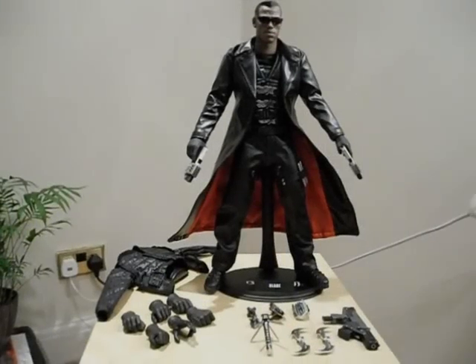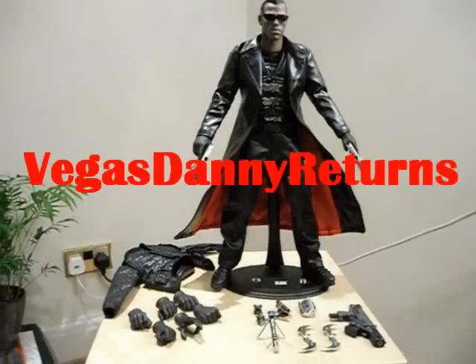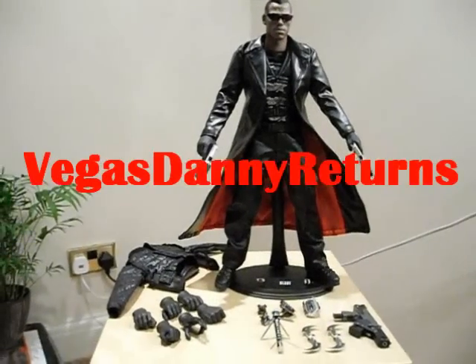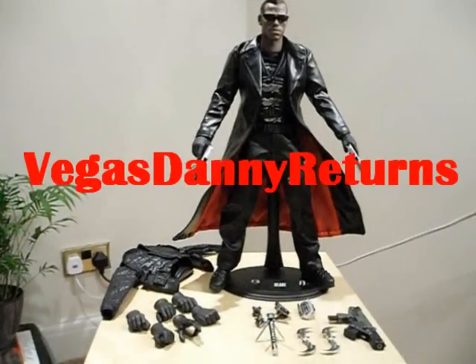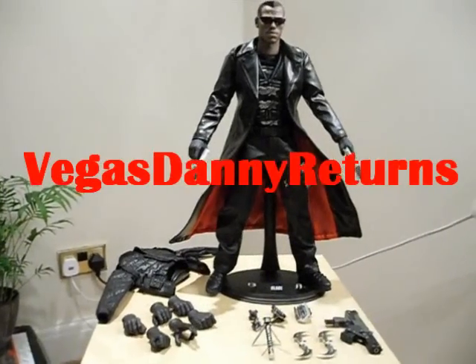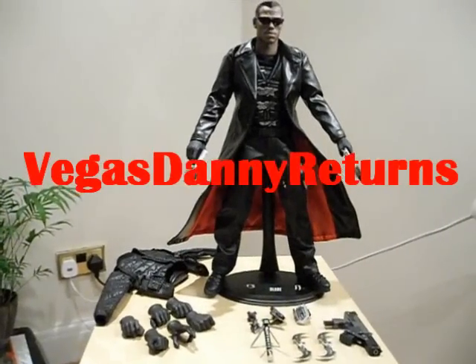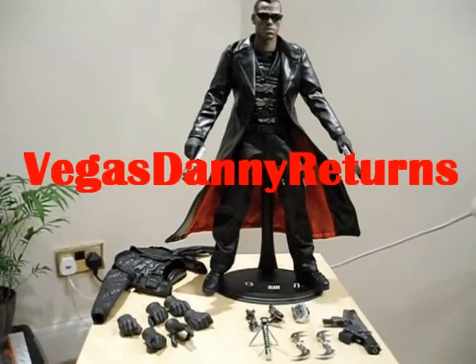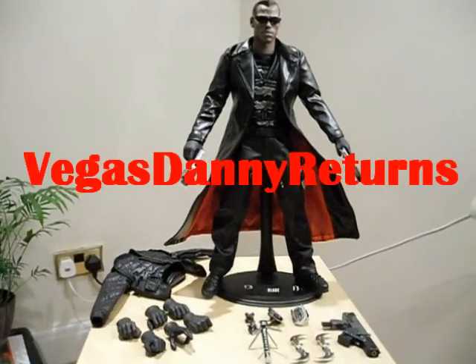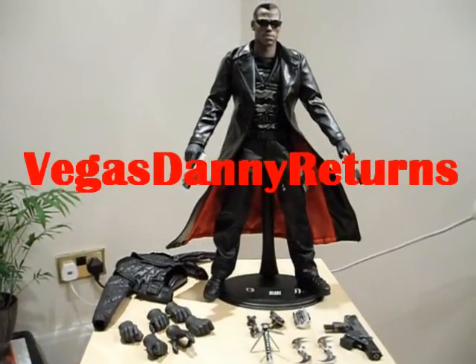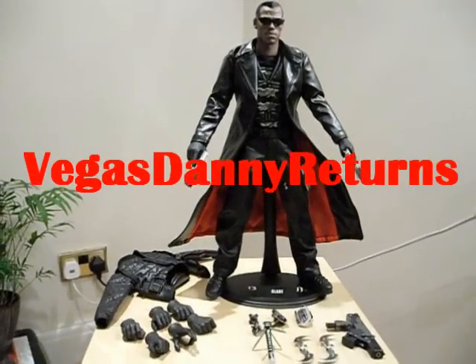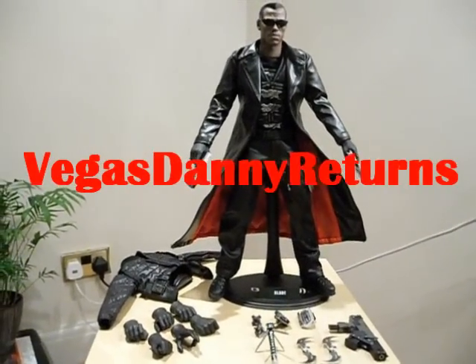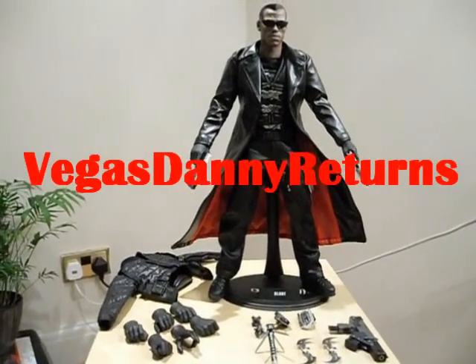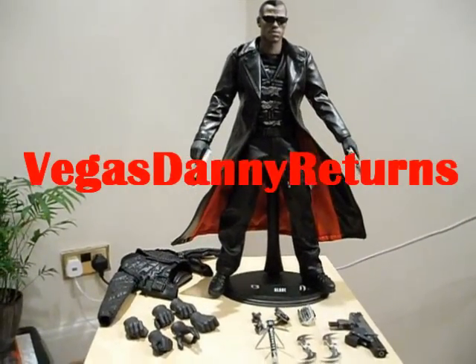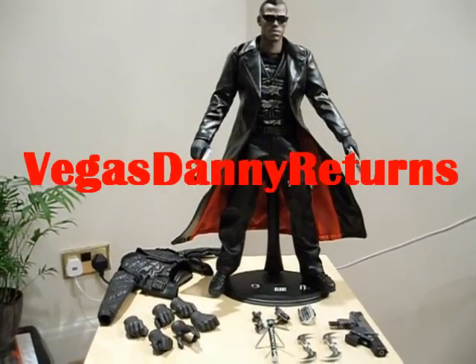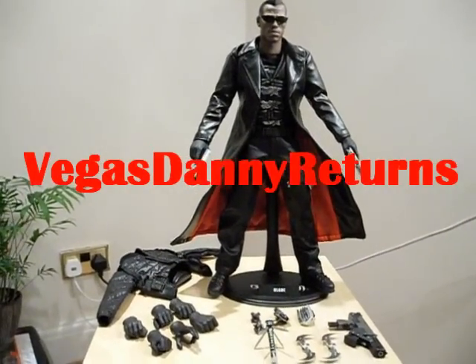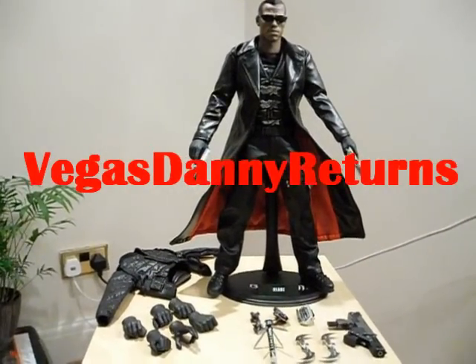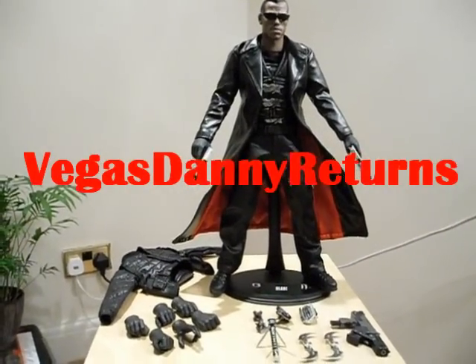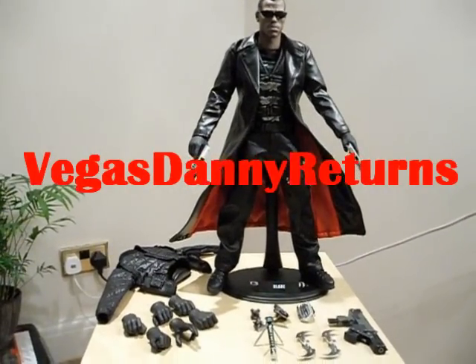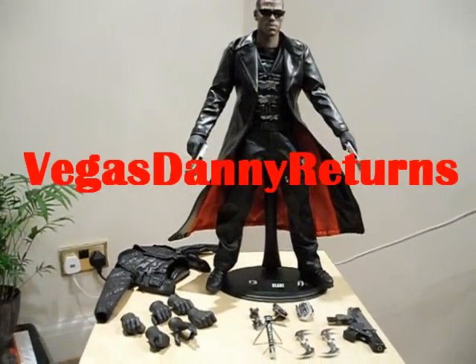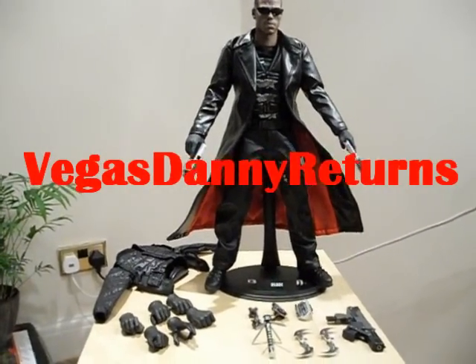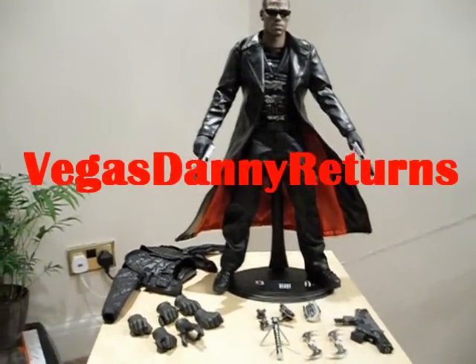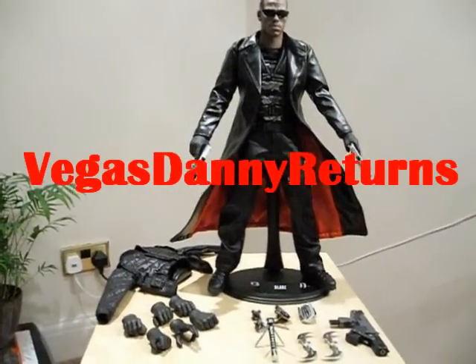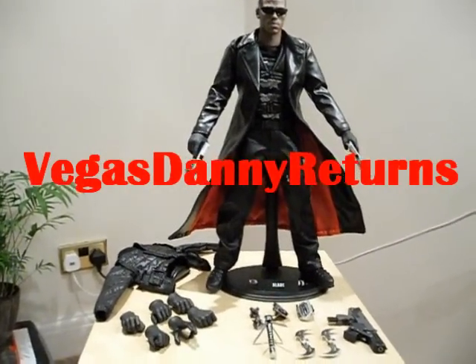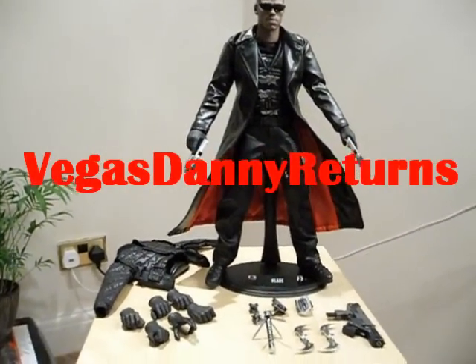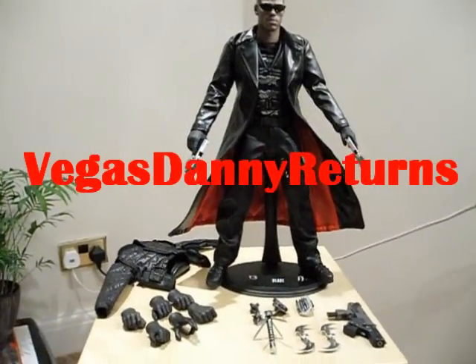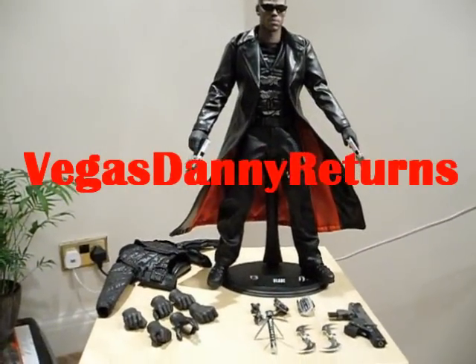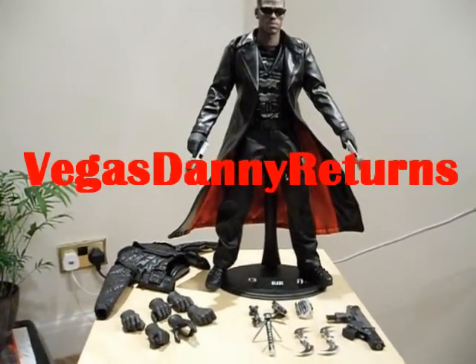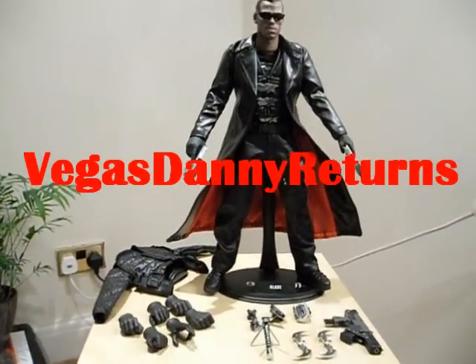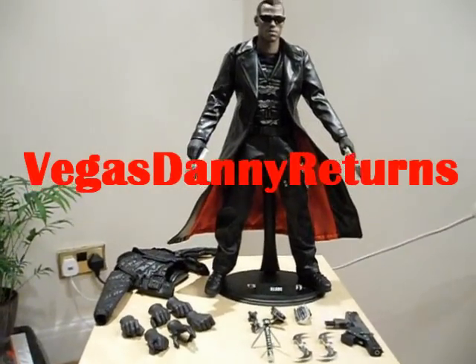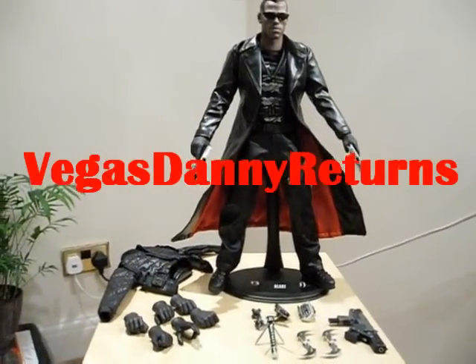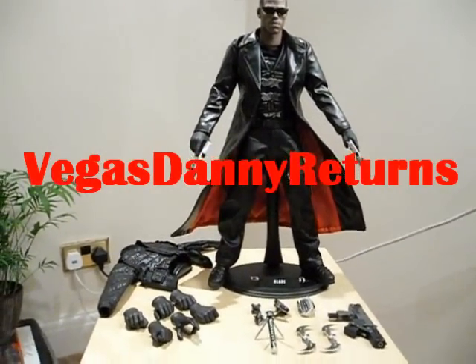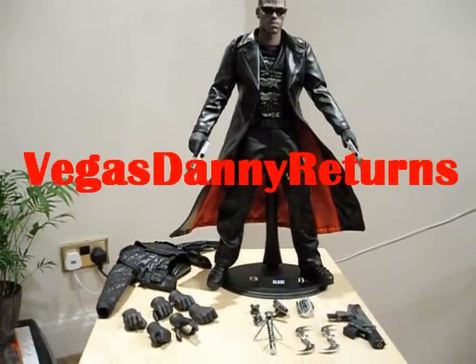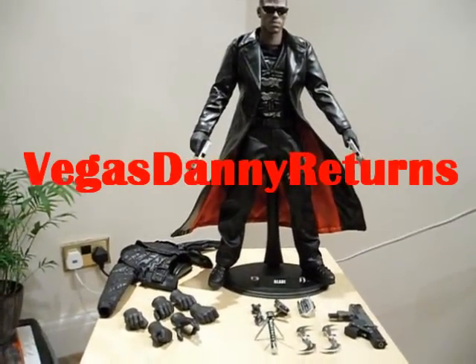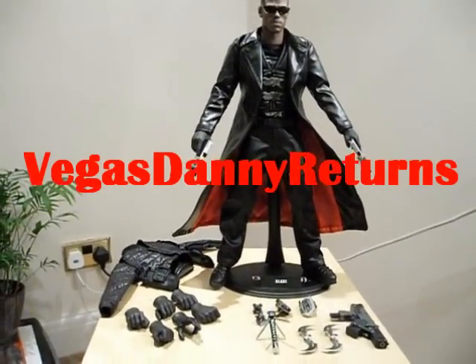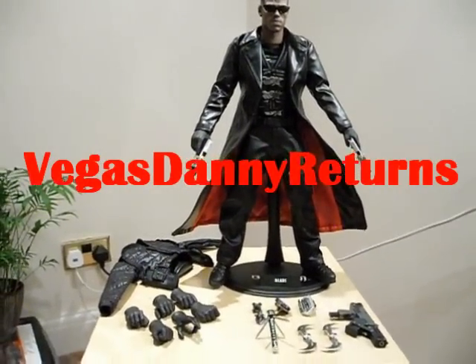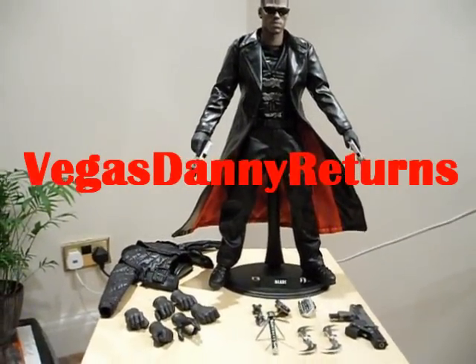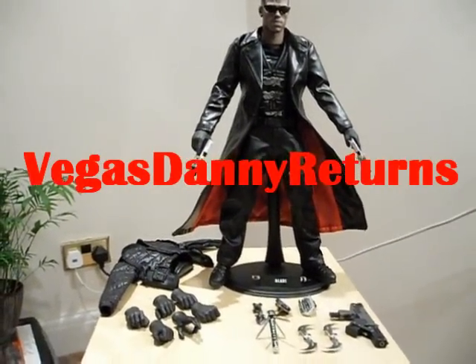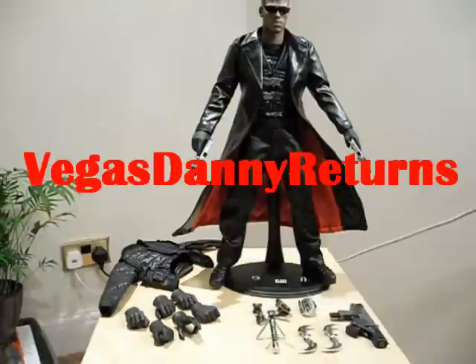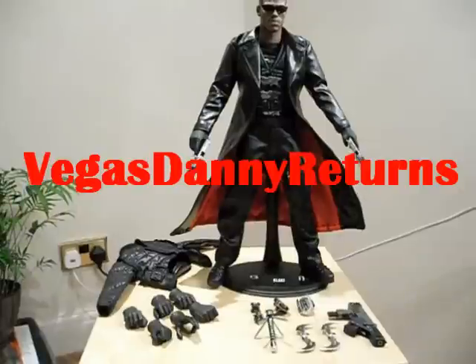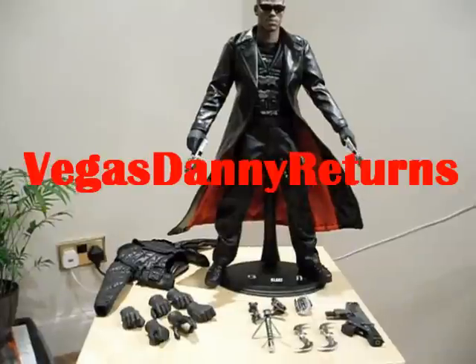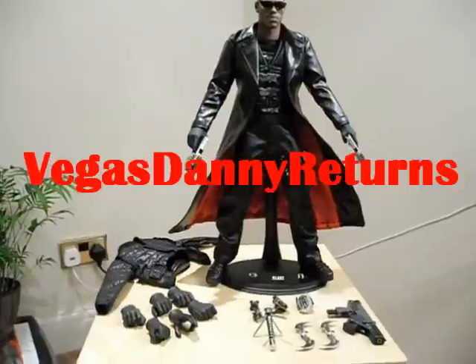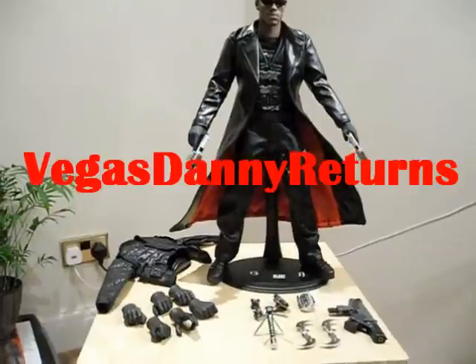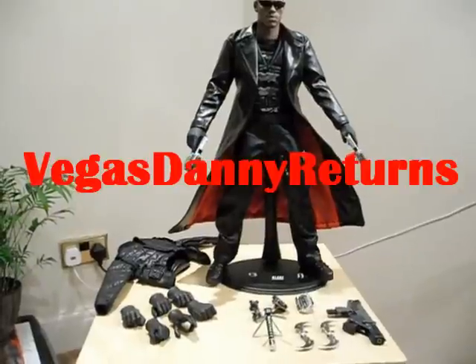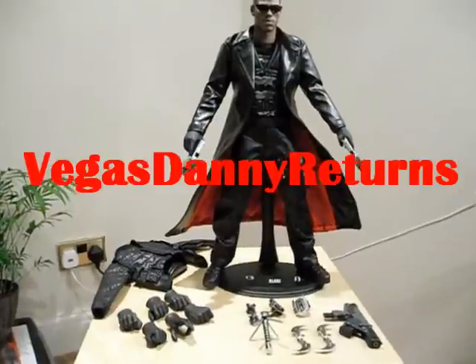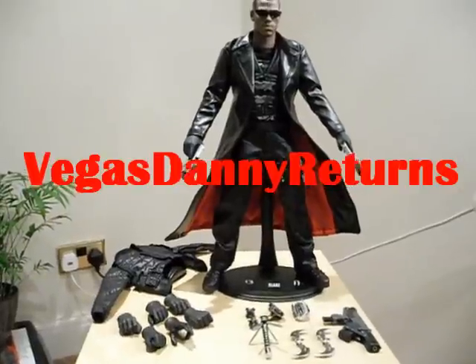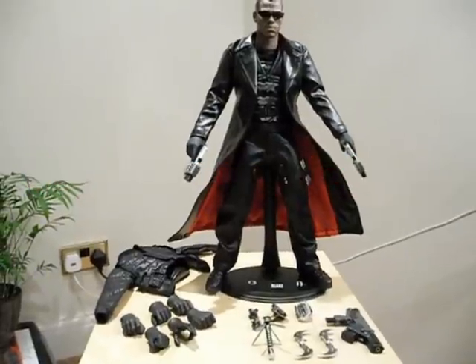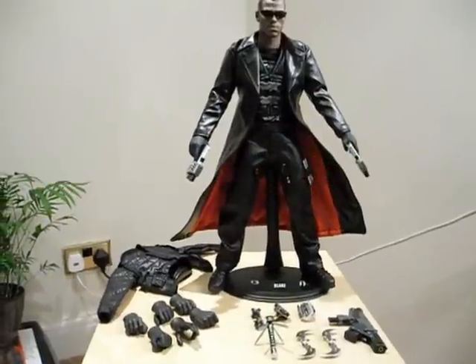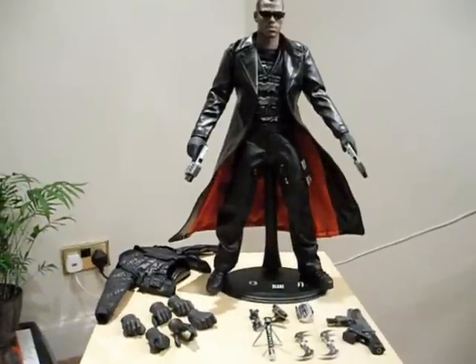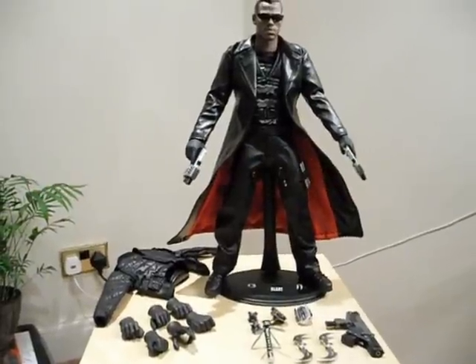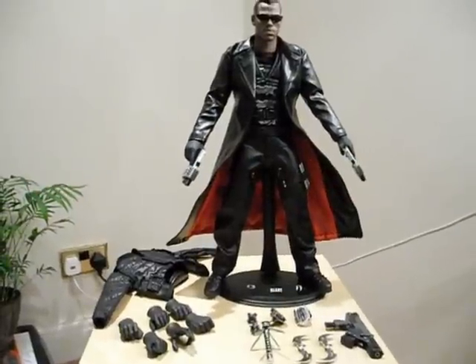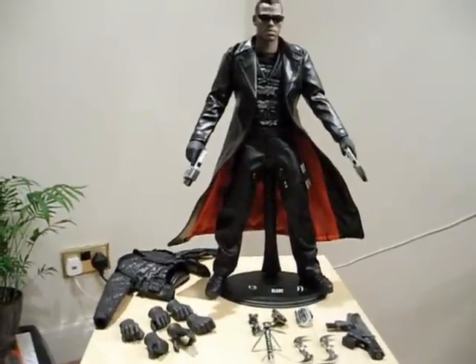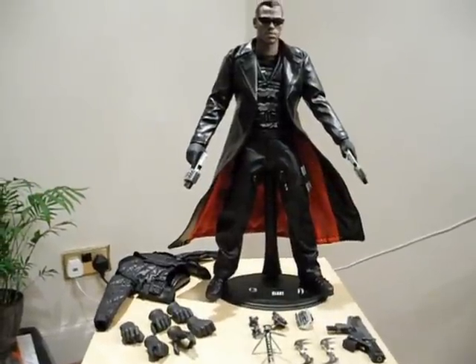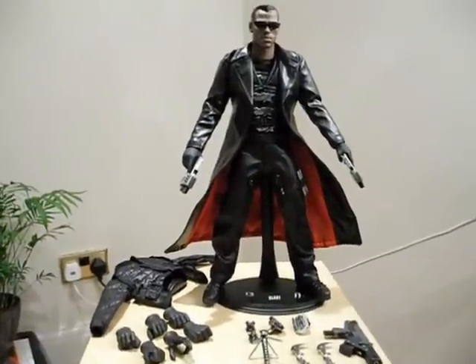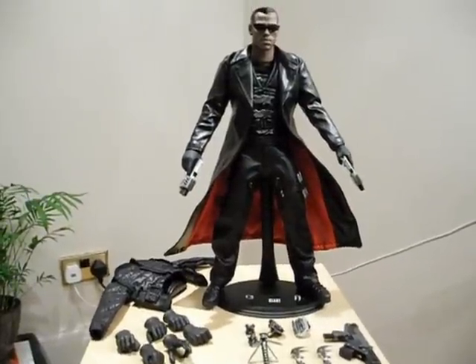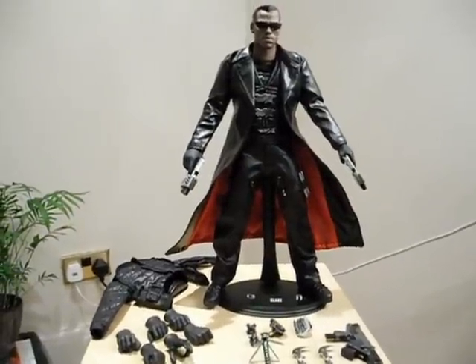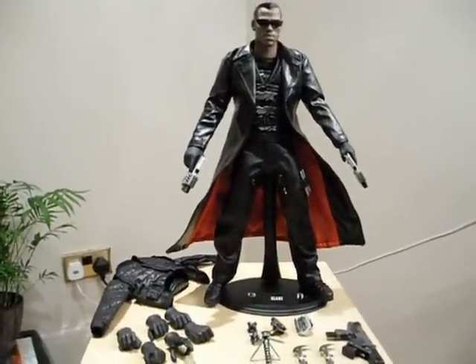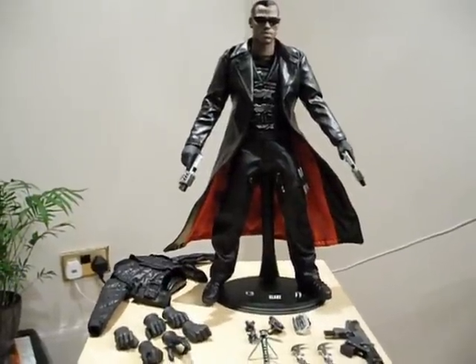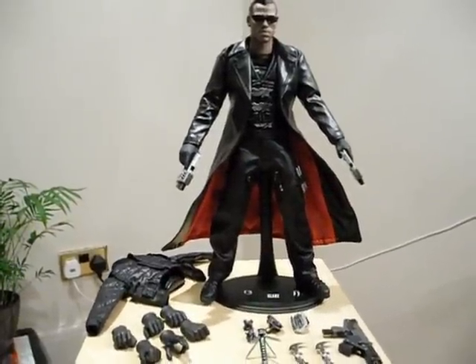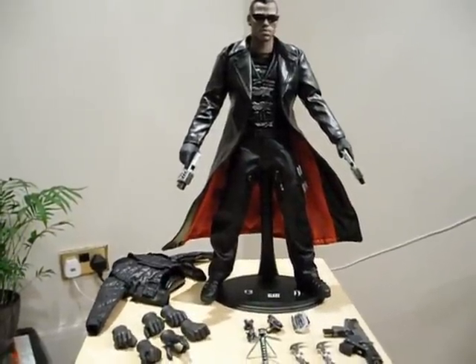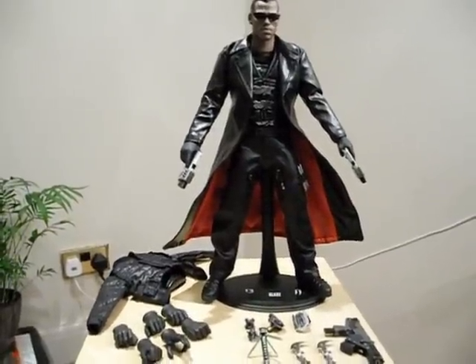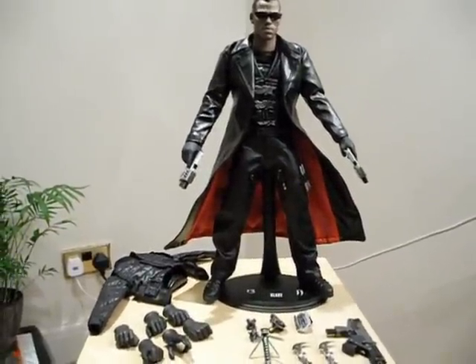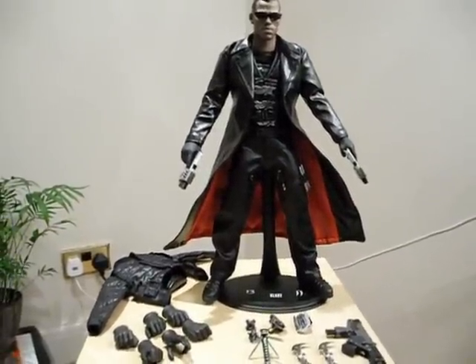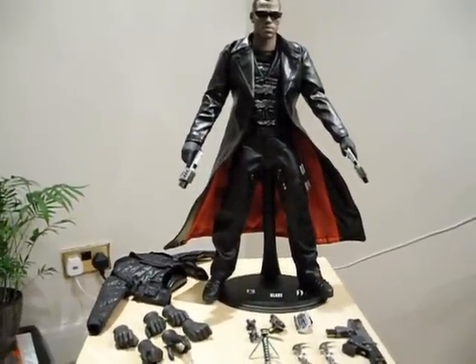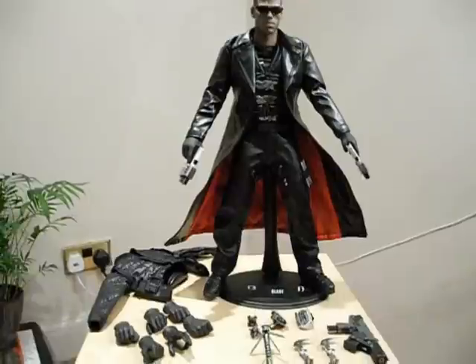Hi guys, welcome to another YouTube video. My name is Danny and this is my official channel, Vegas Danny Returns.